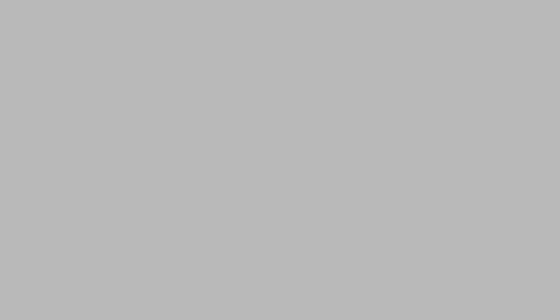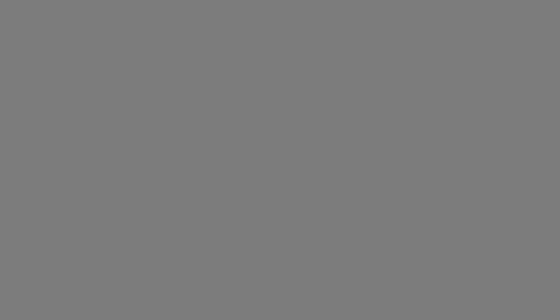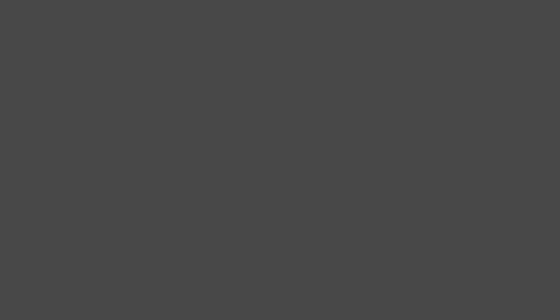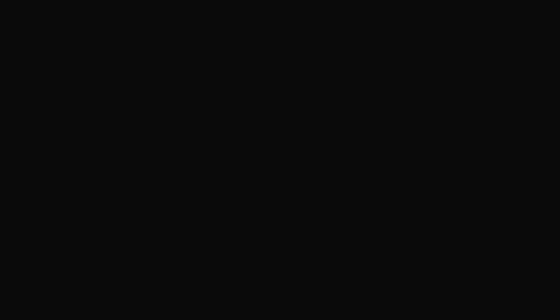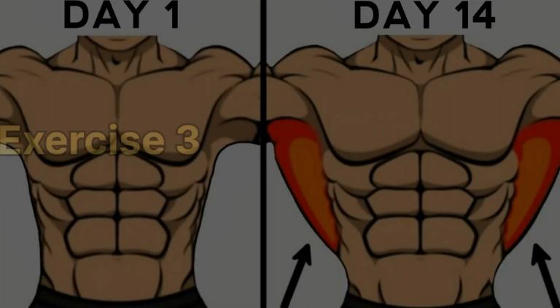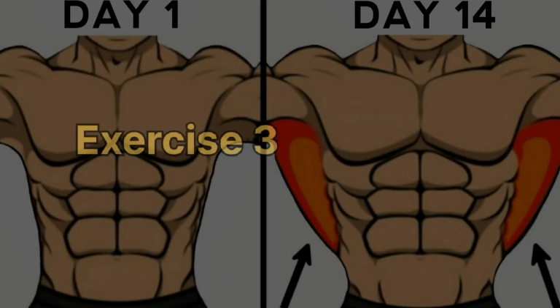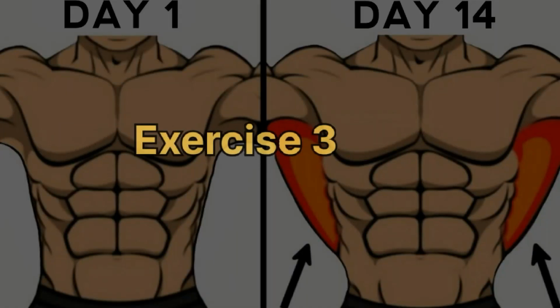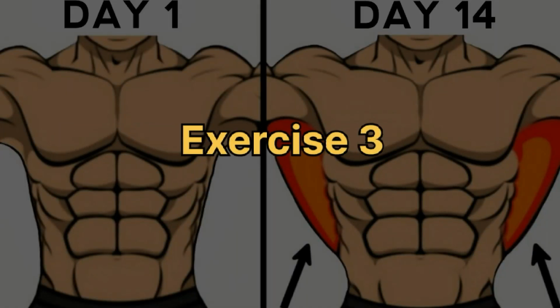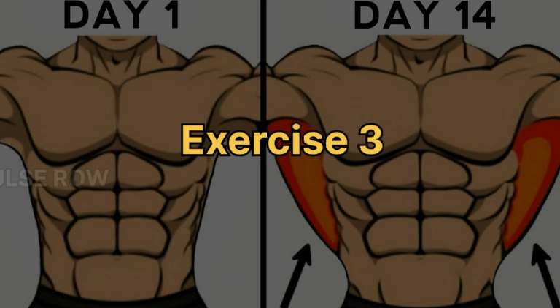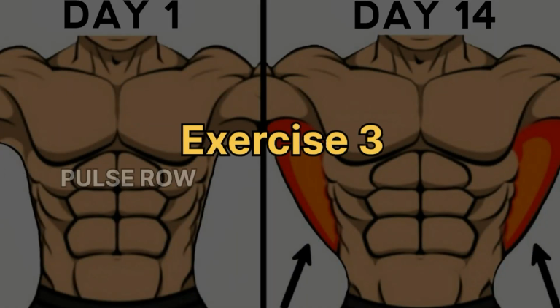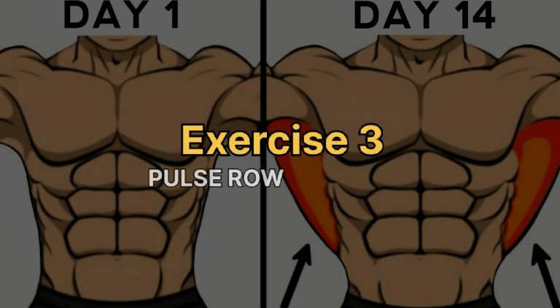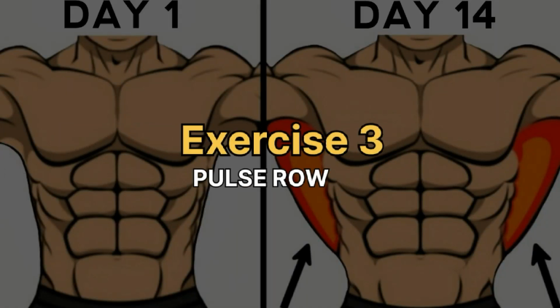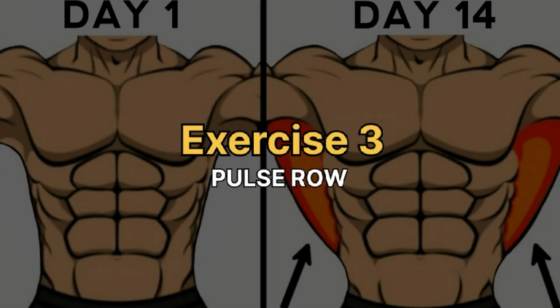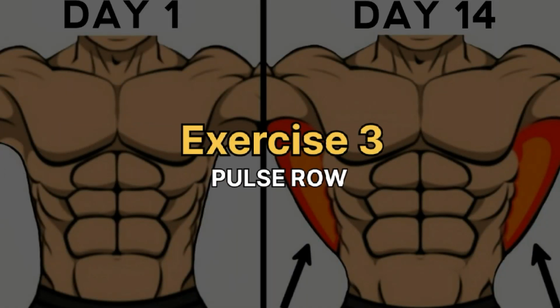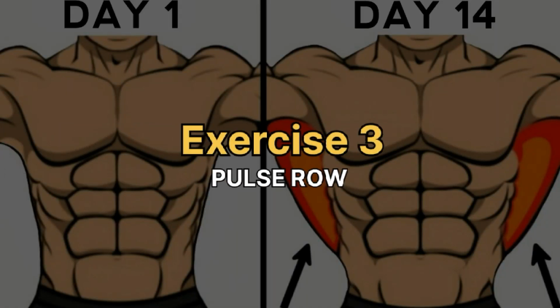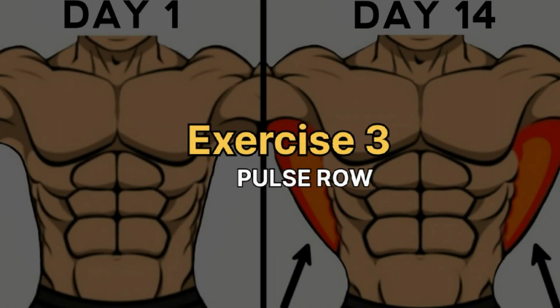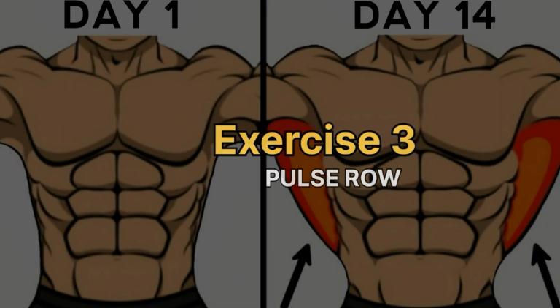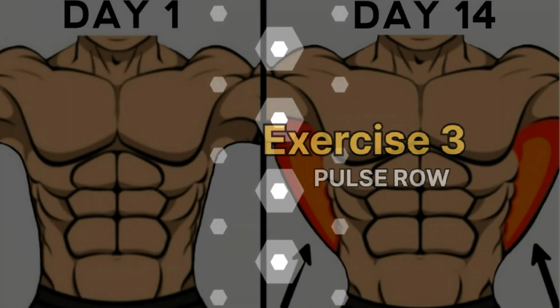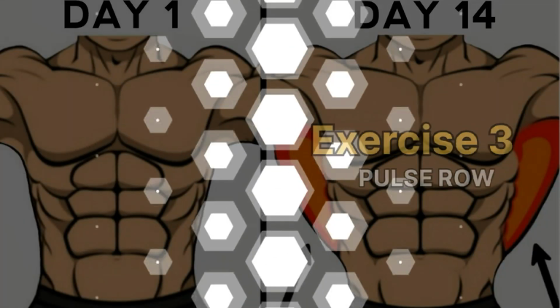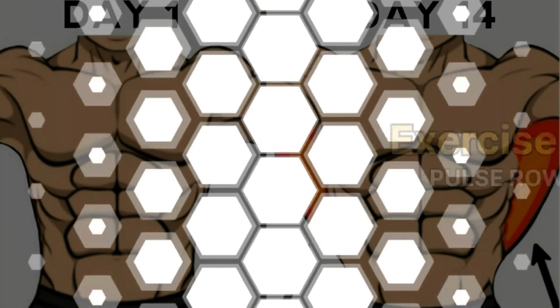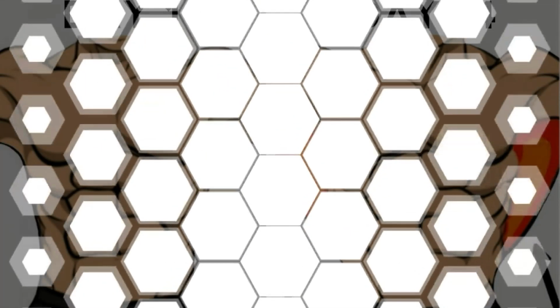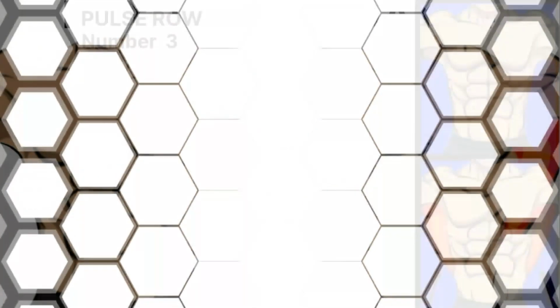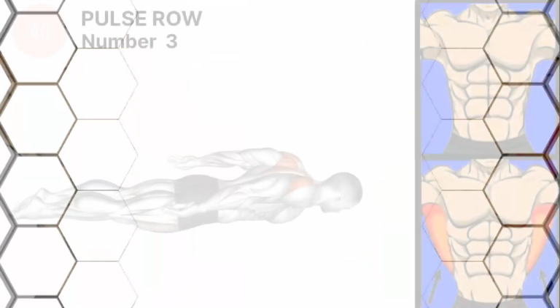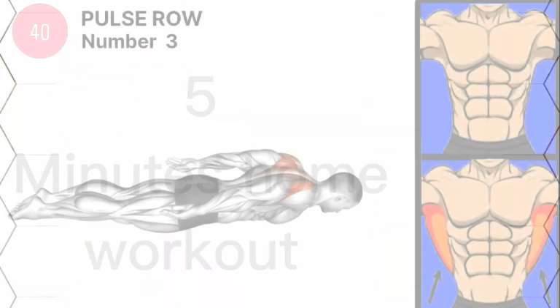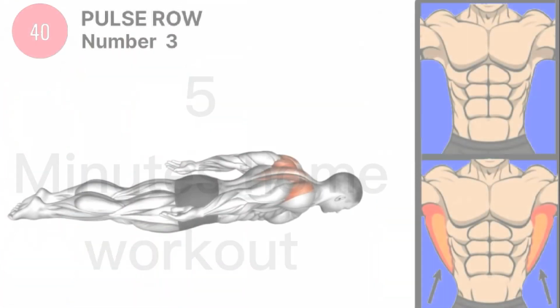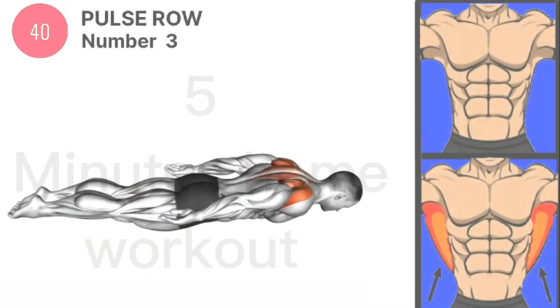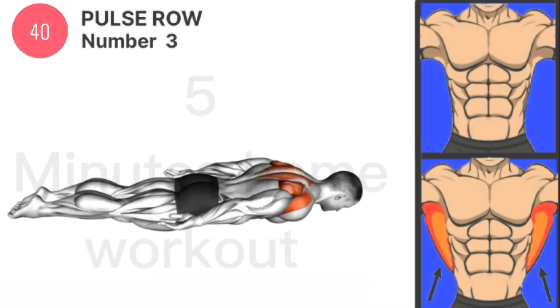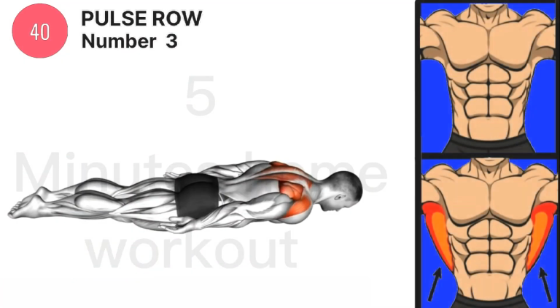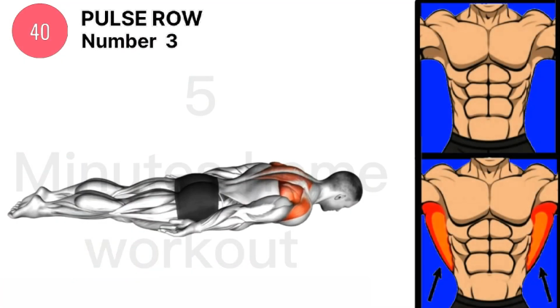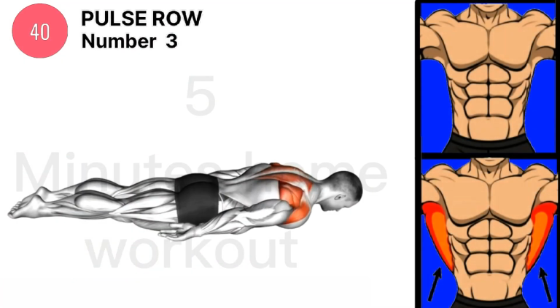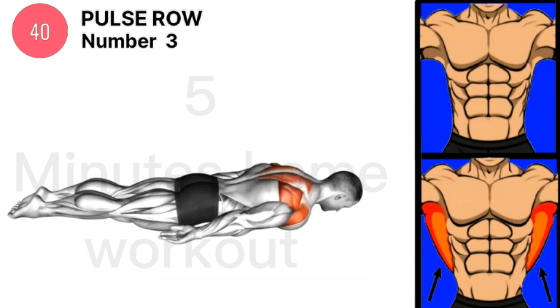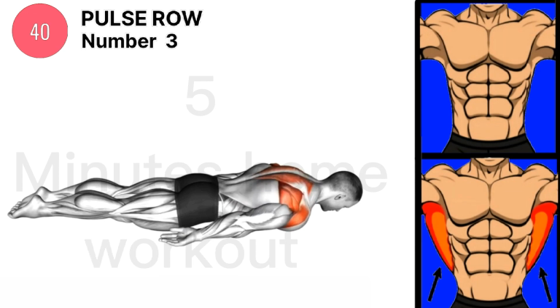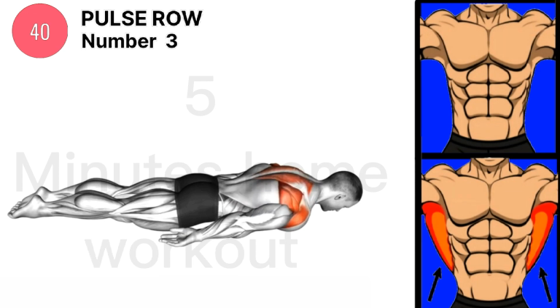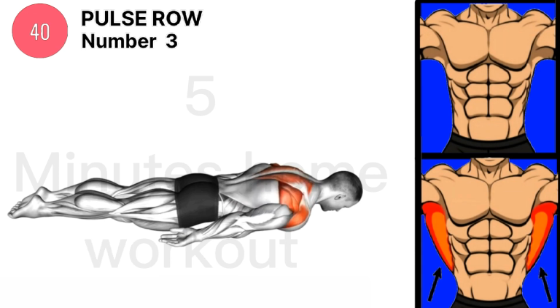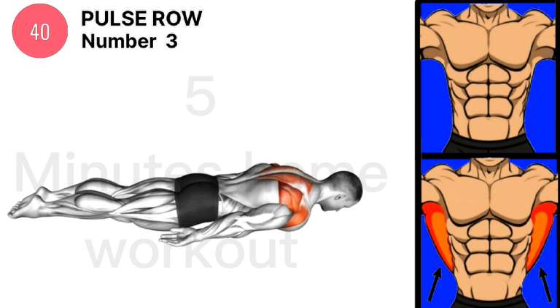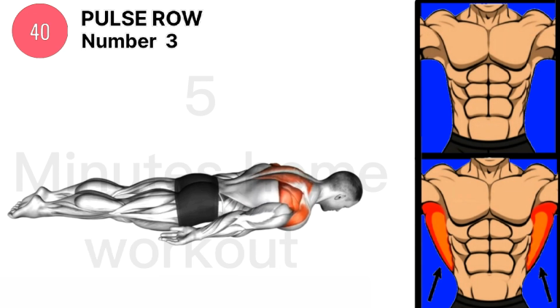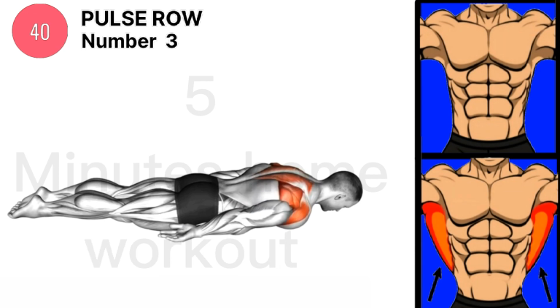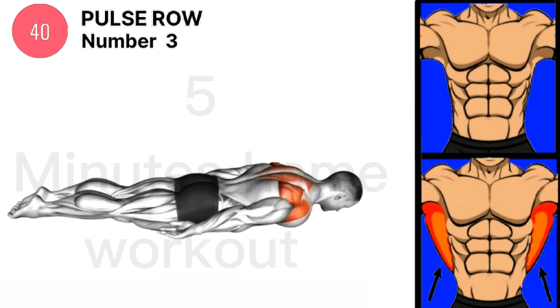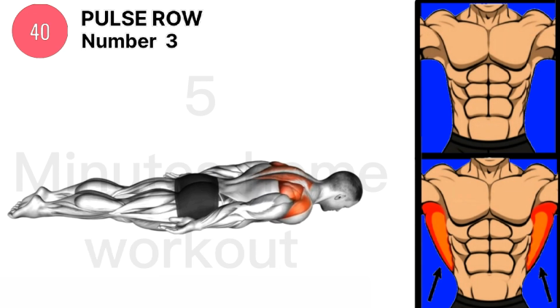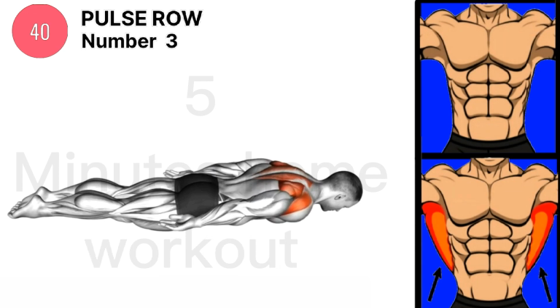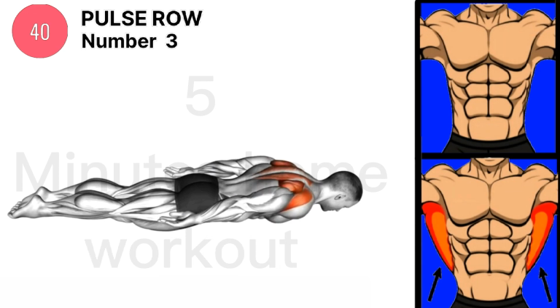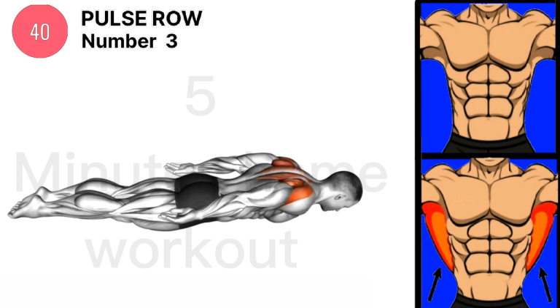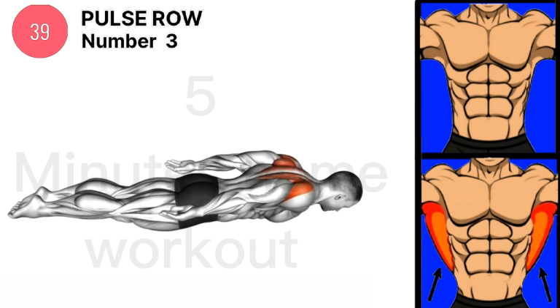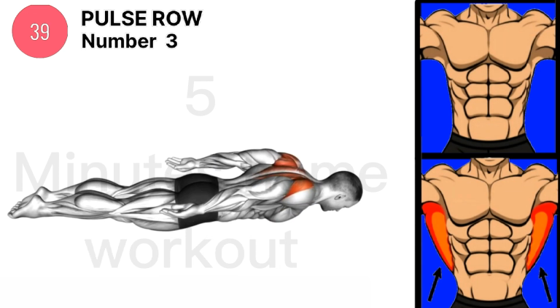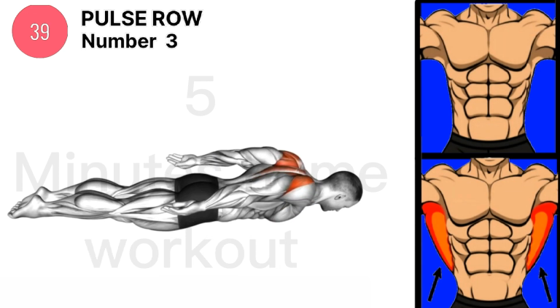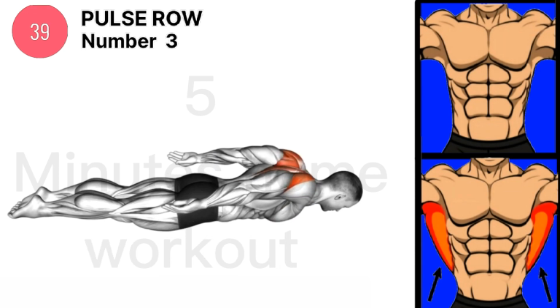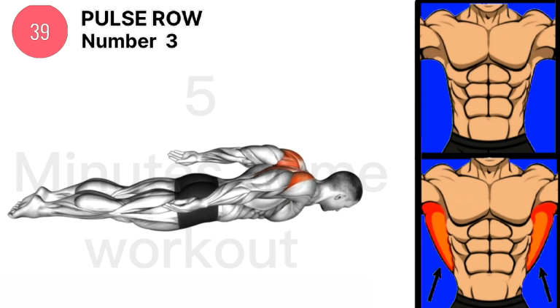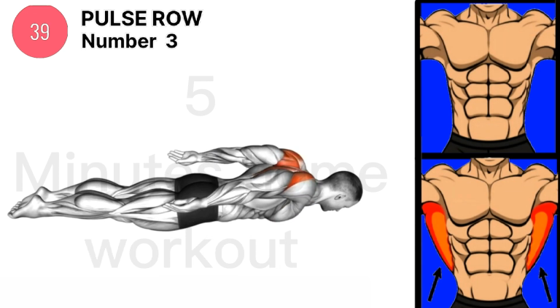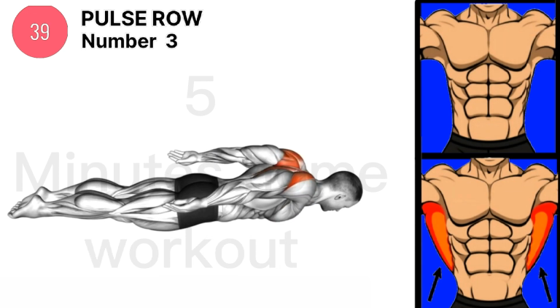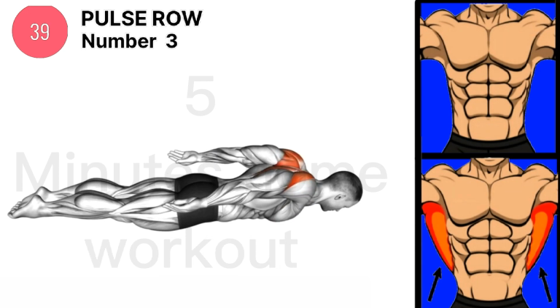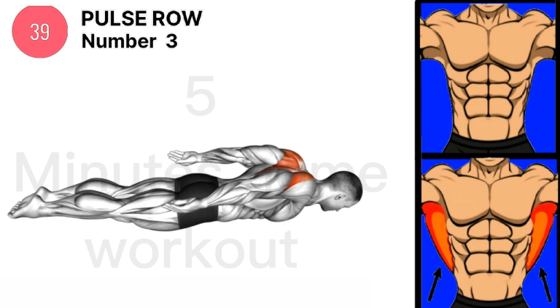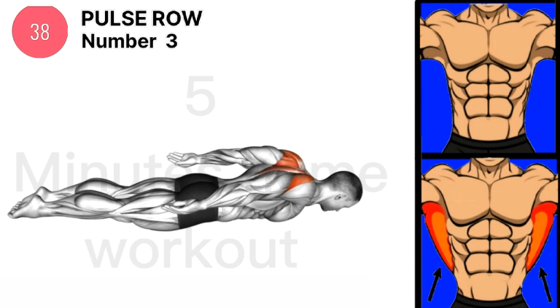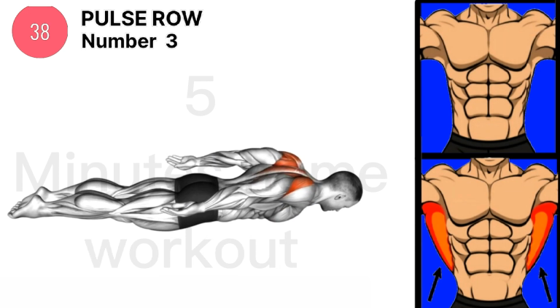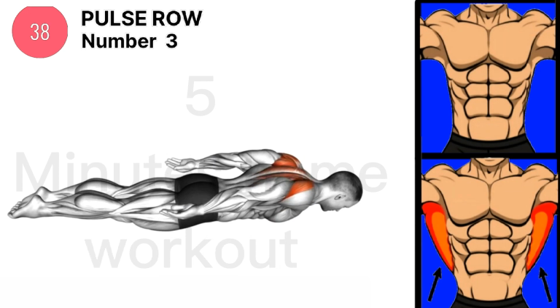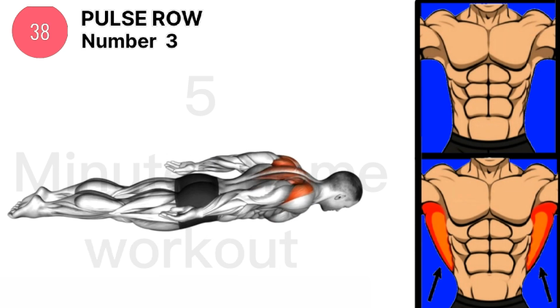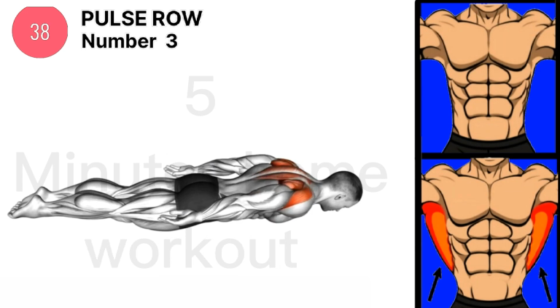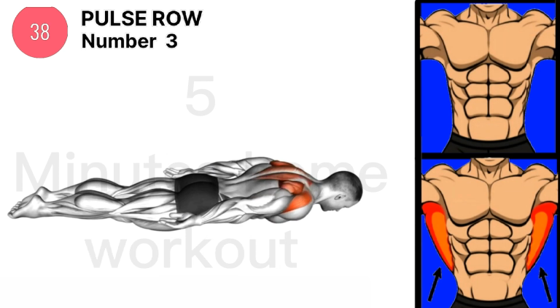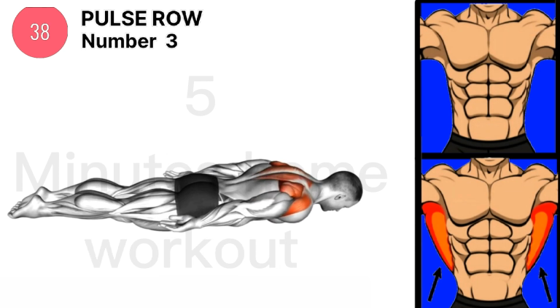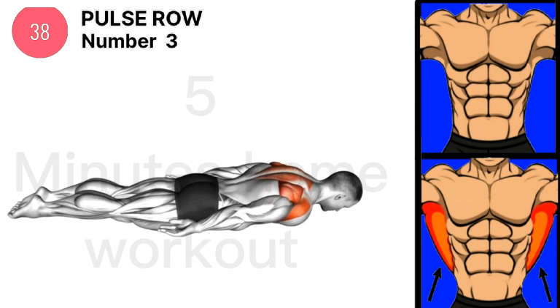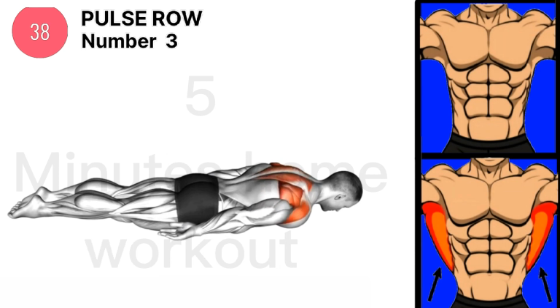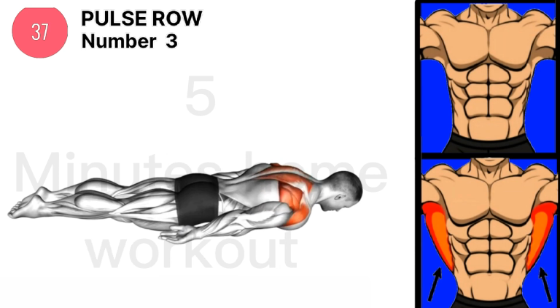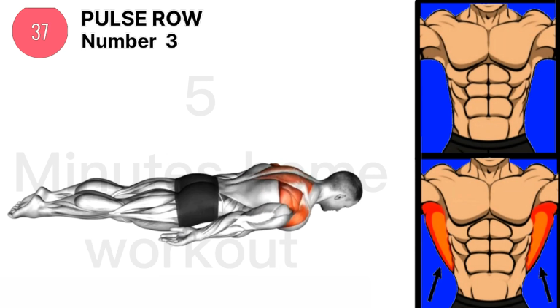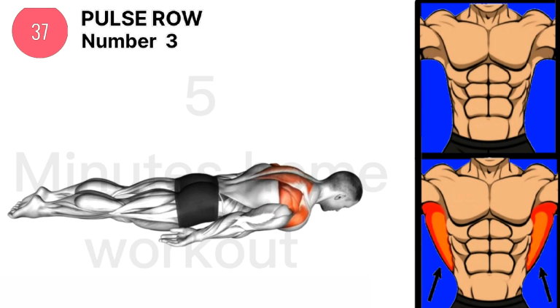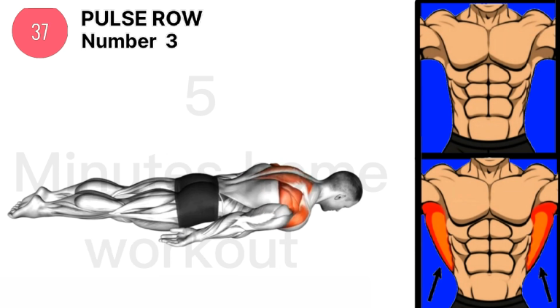Exercise 3 is Pulse Rows. Complete 150 or 250 pulse rows a day.